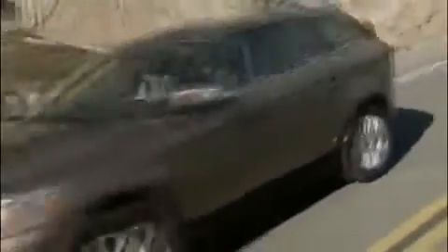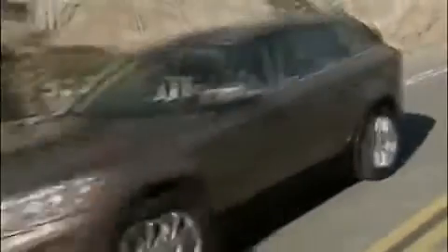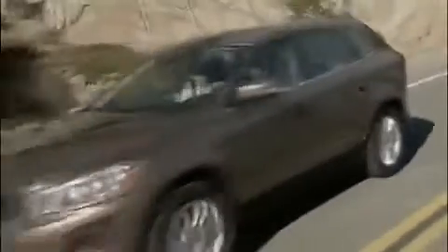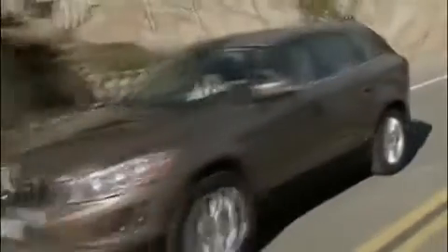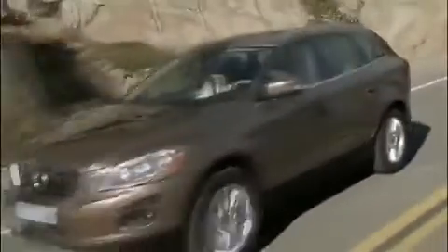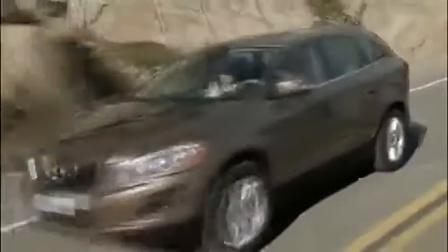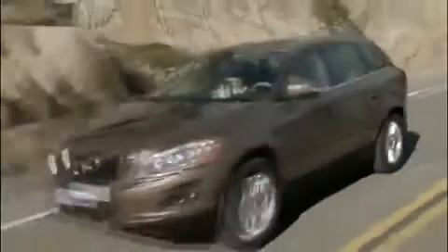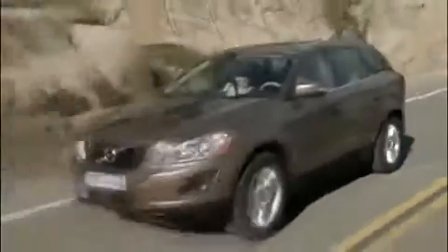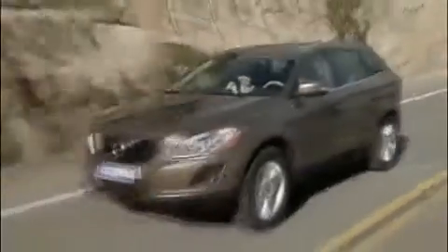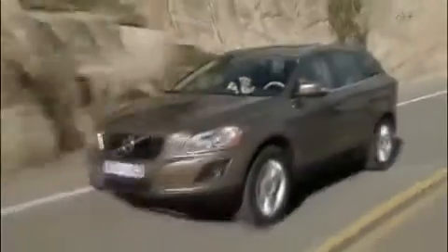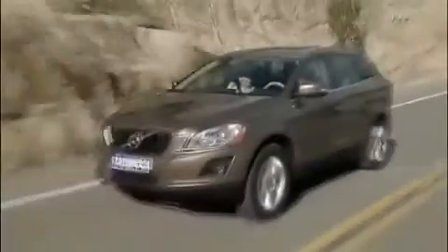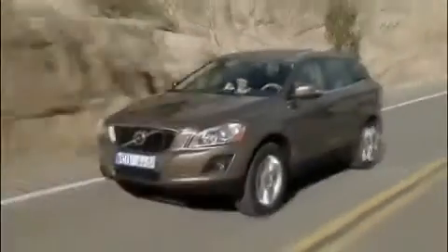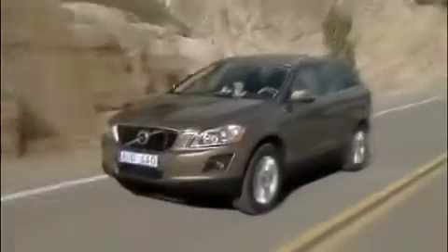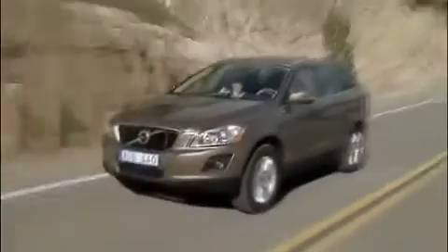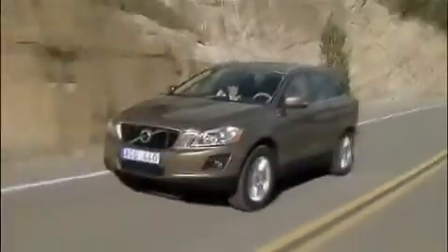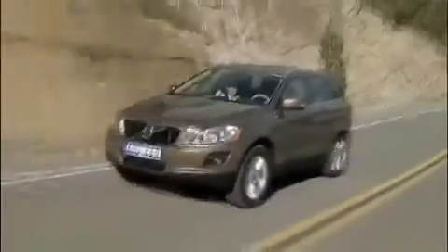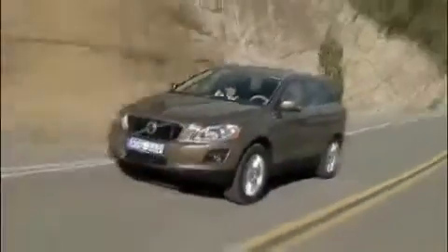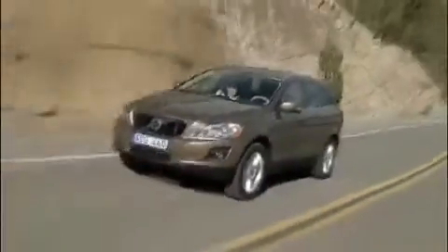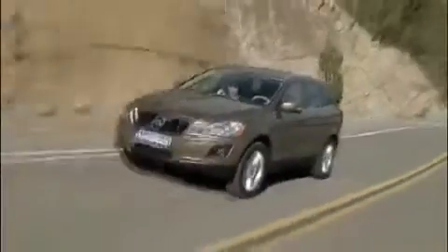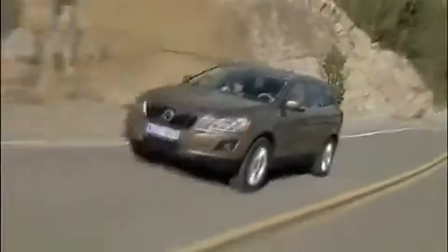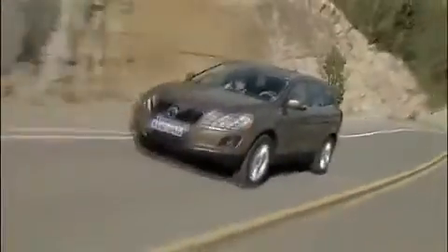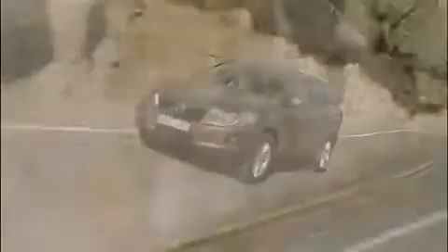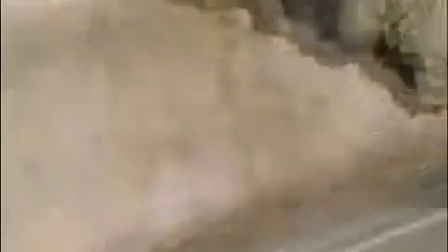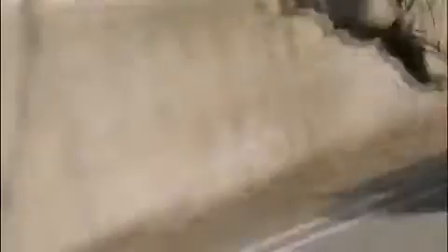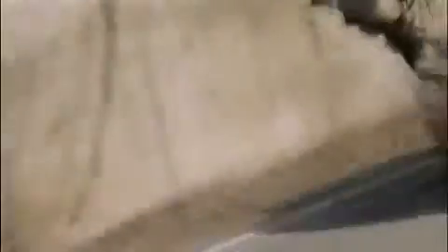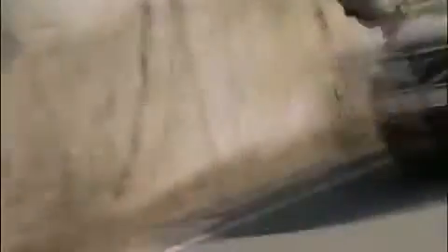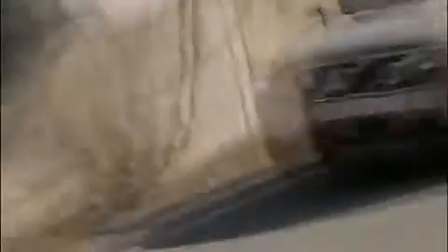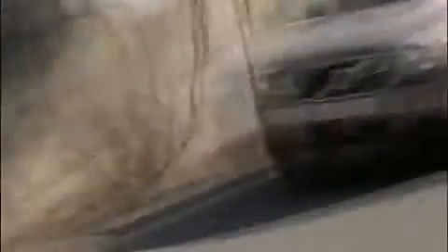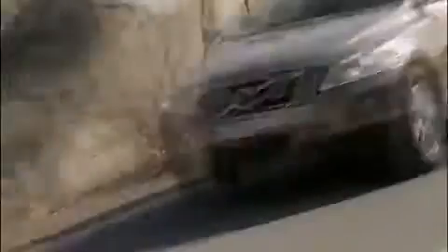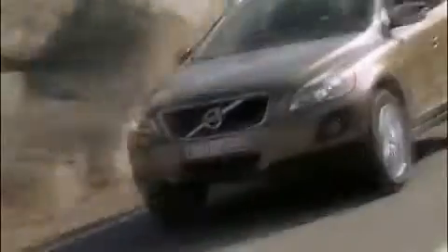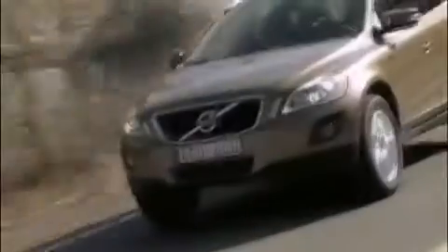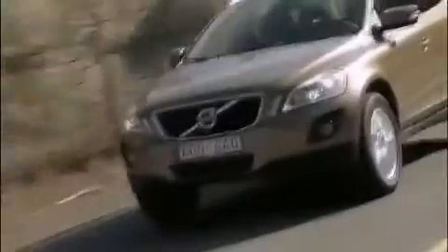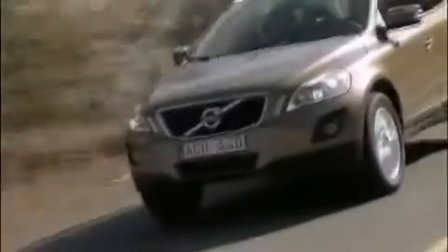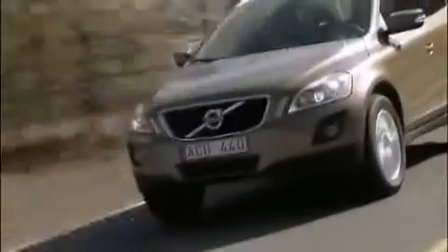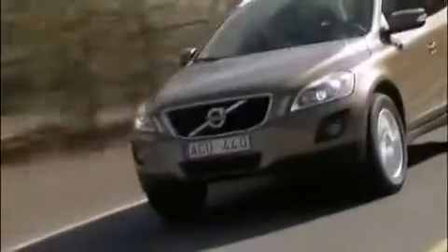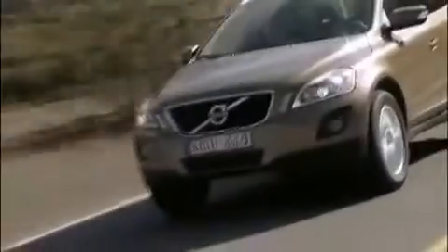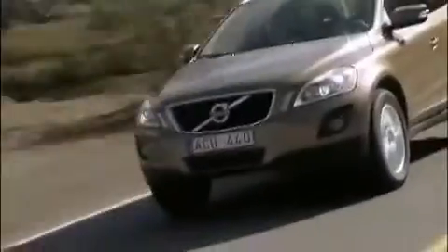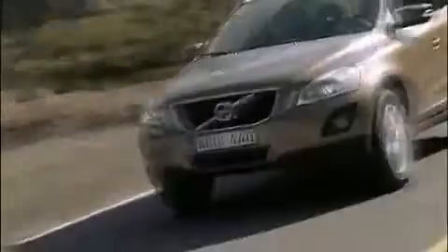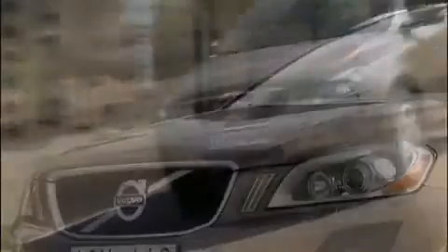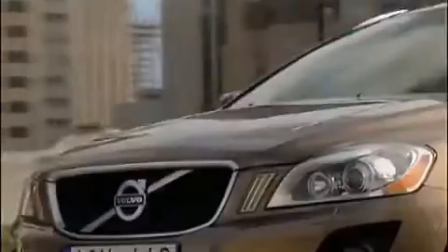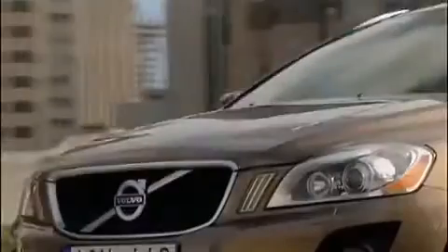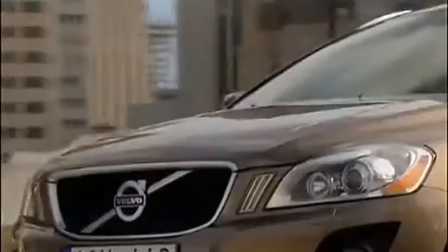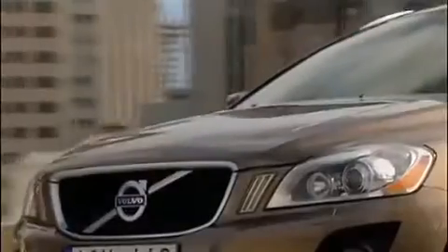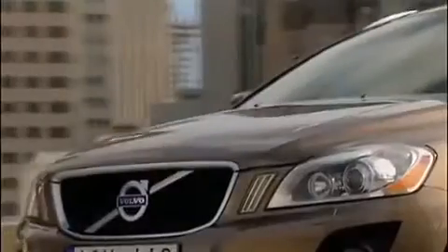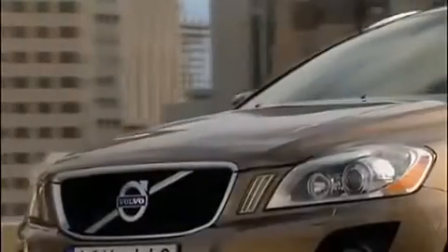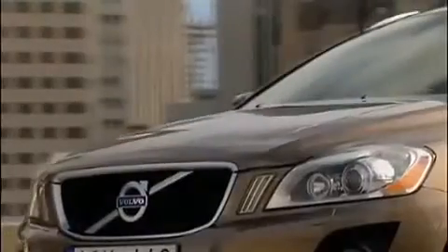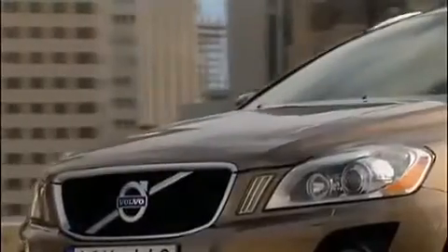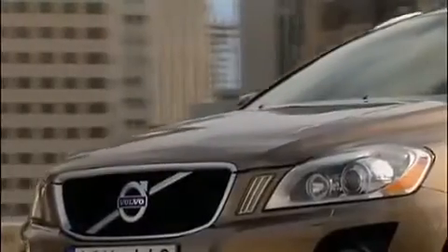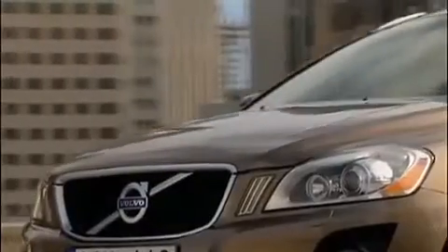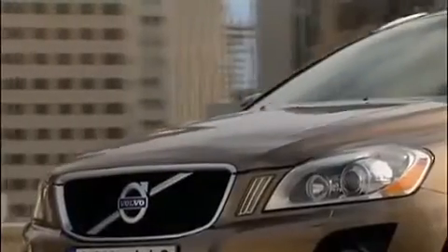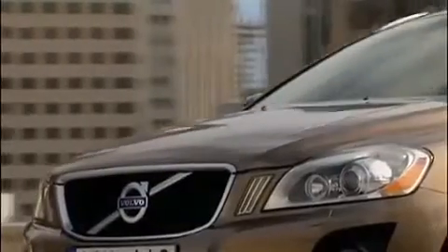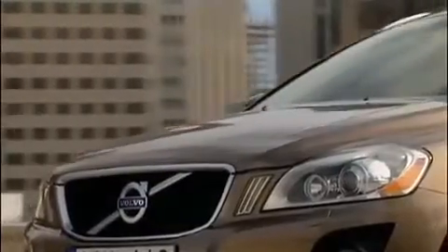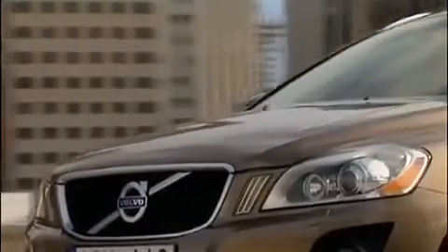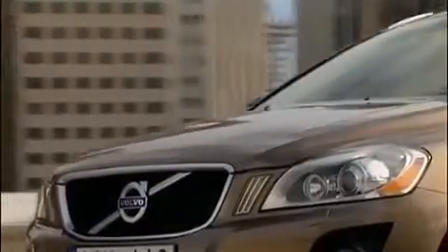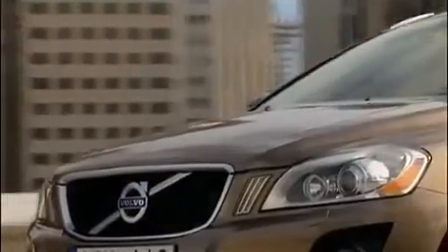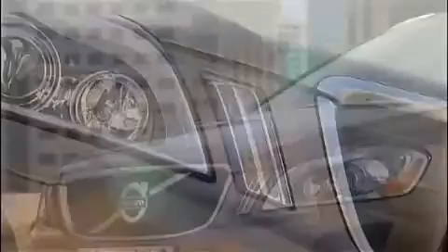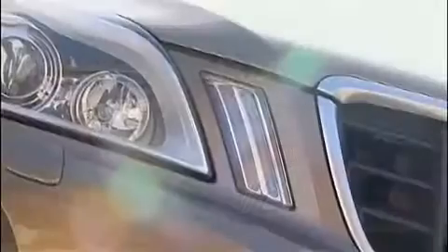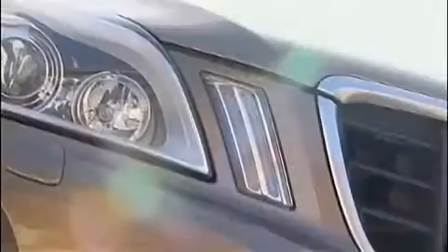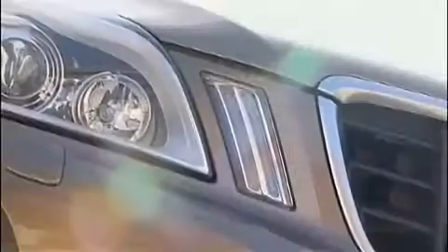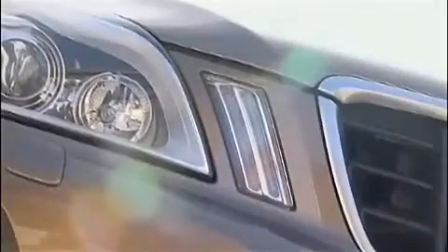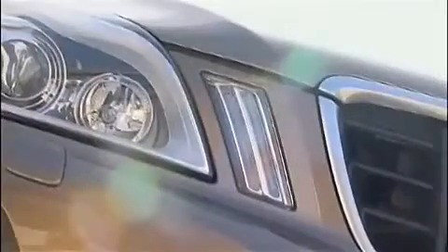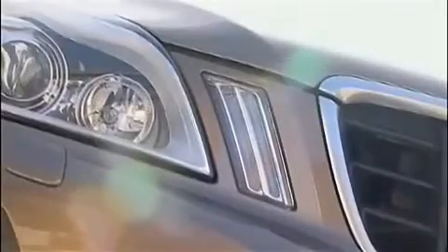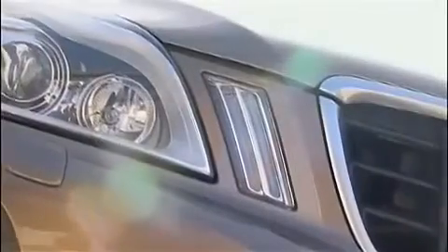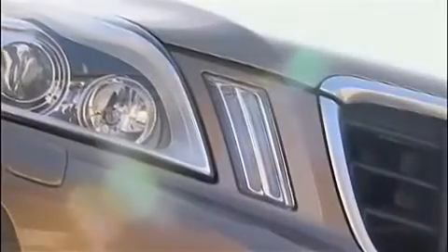And here's another contribution to the unique Volvo DNA: the separate front position LED lamps.